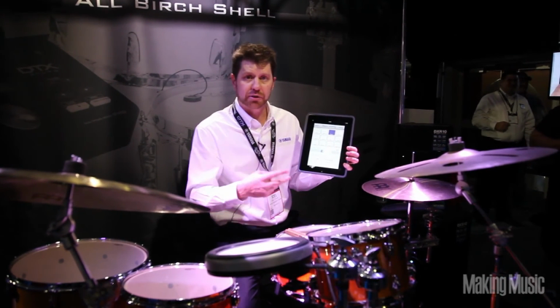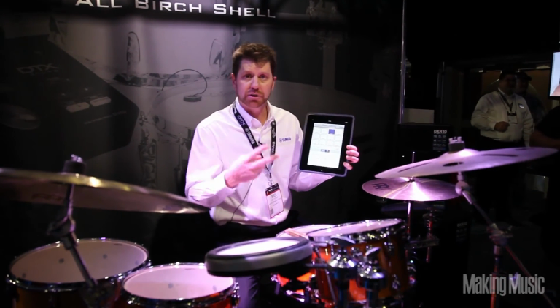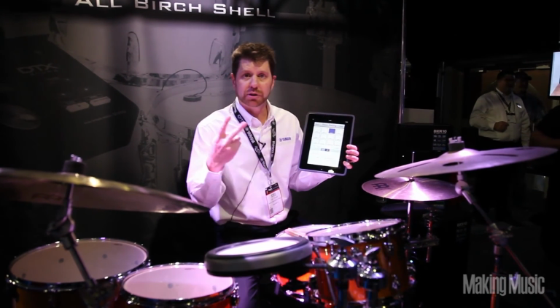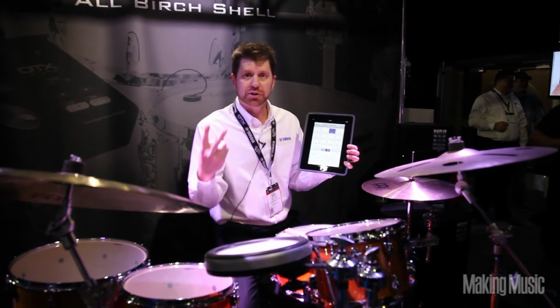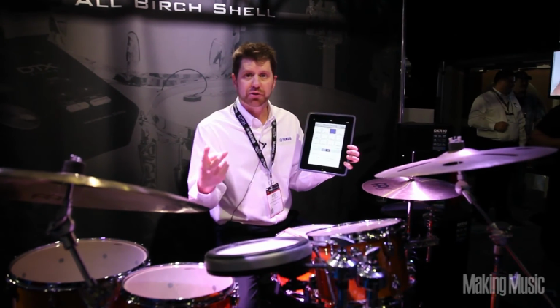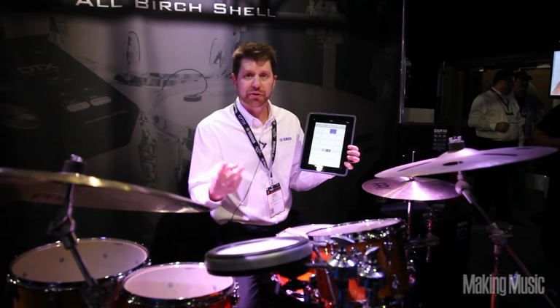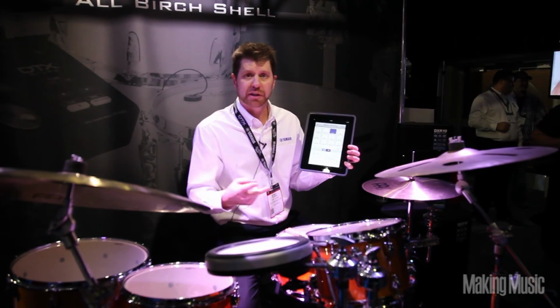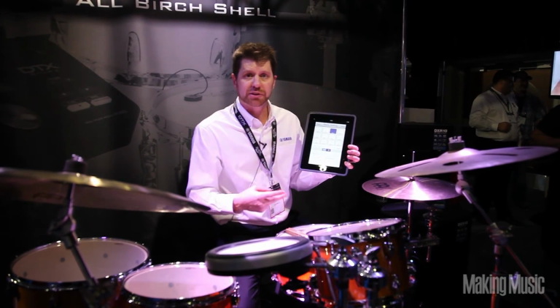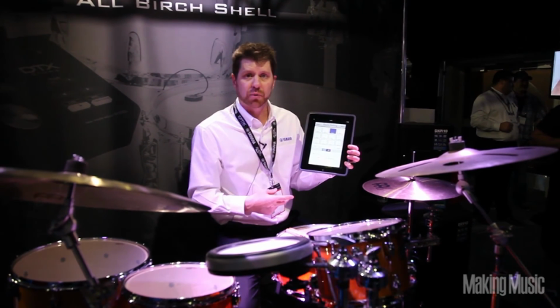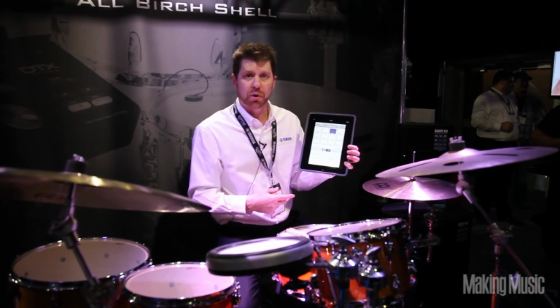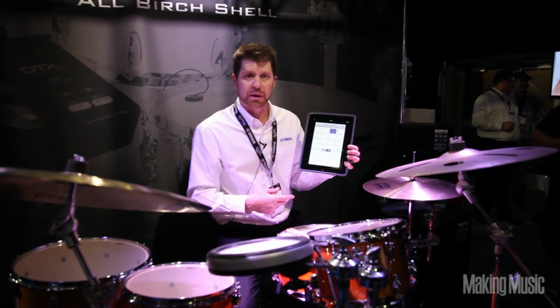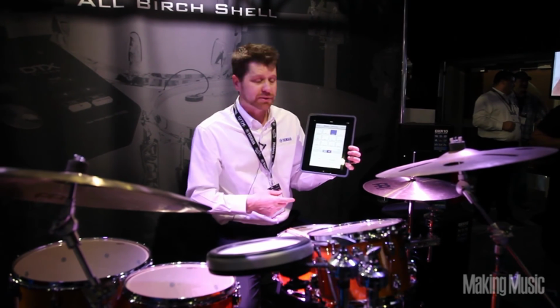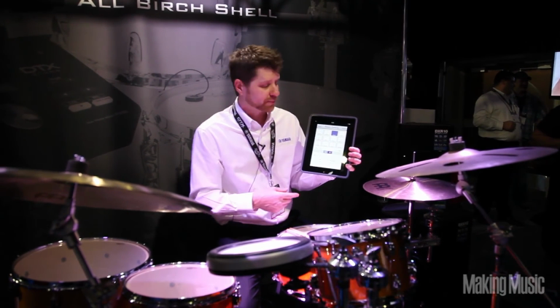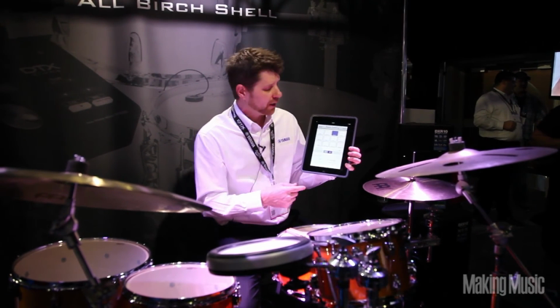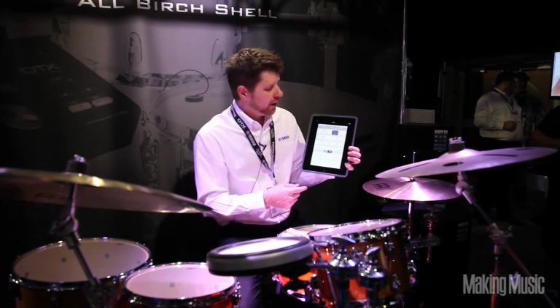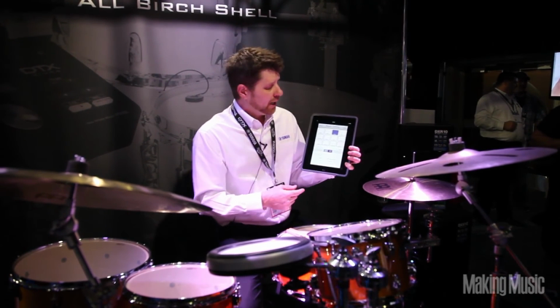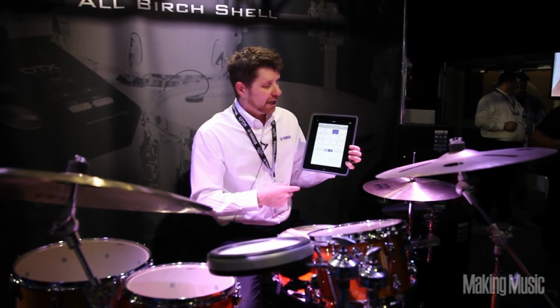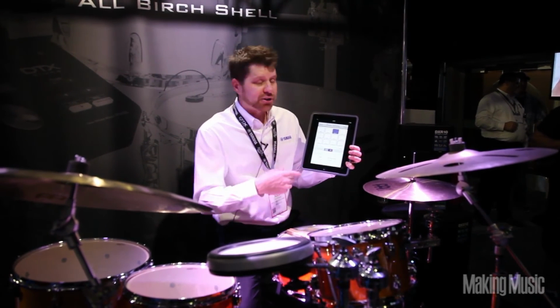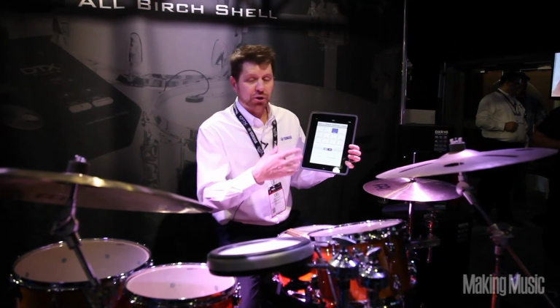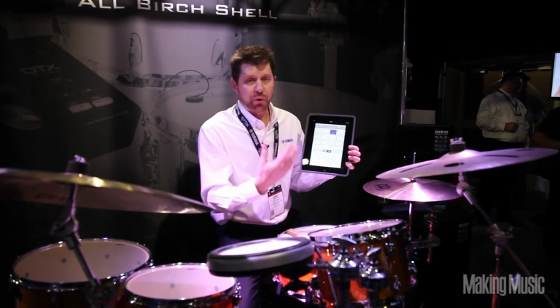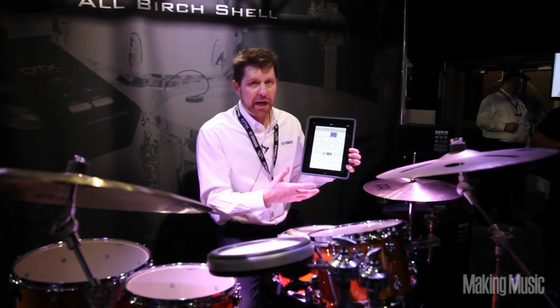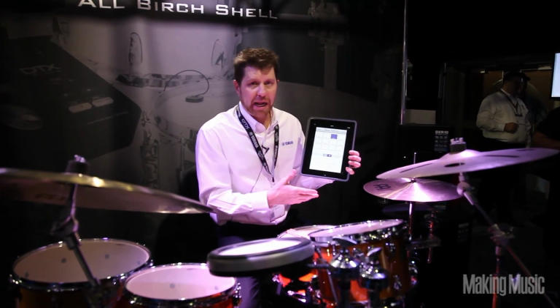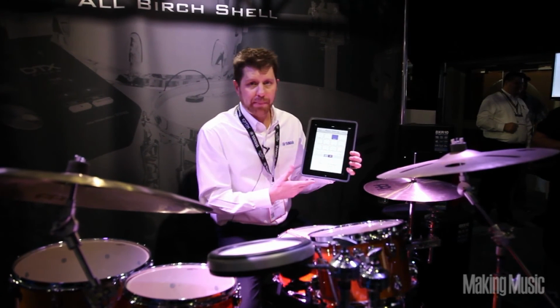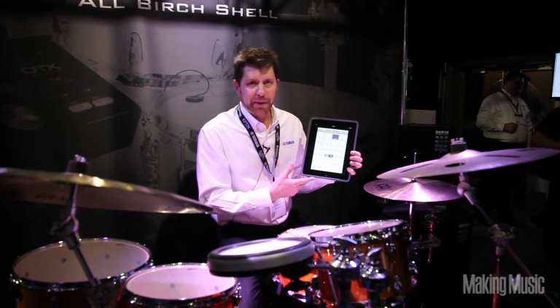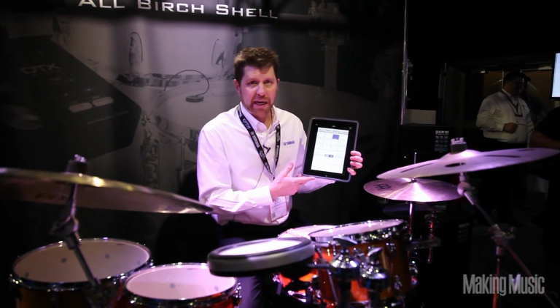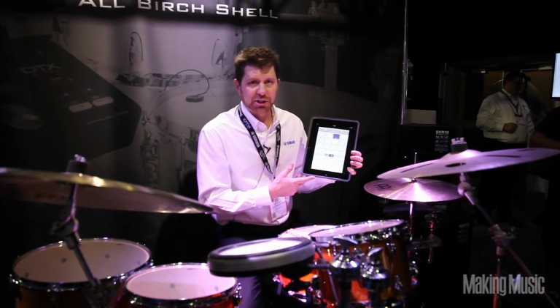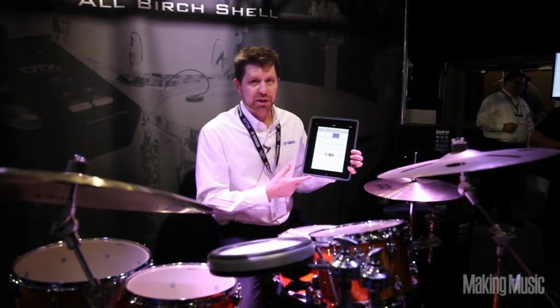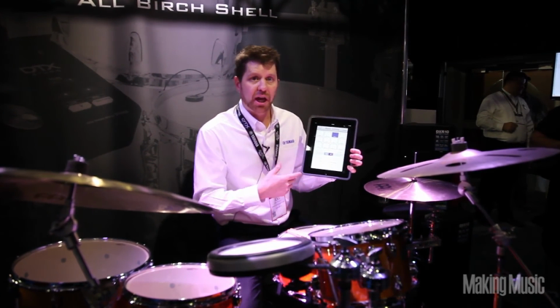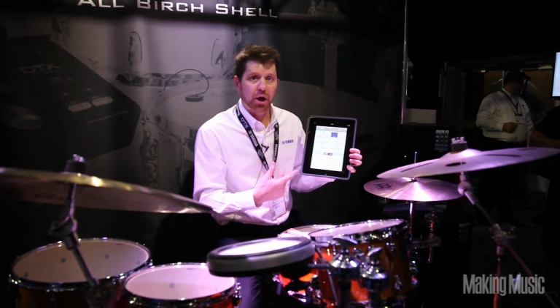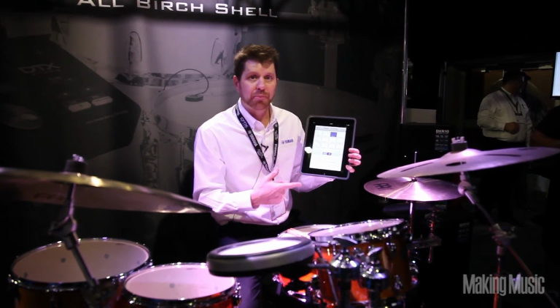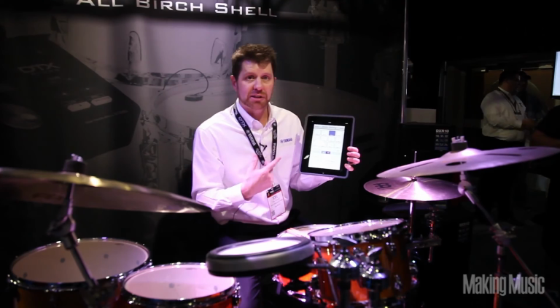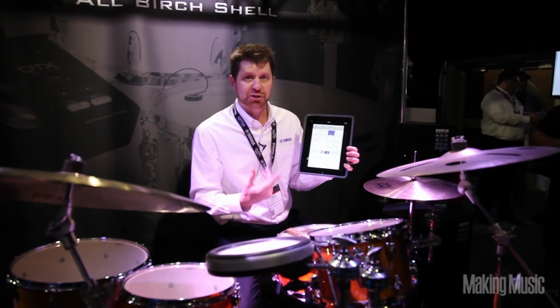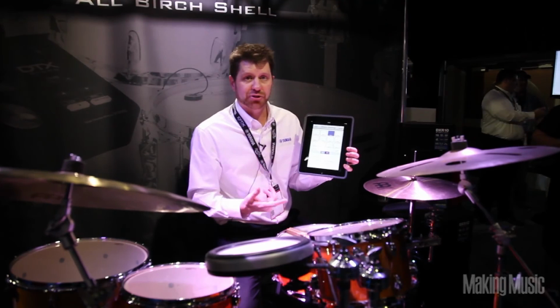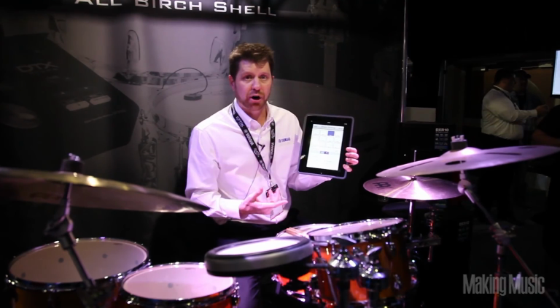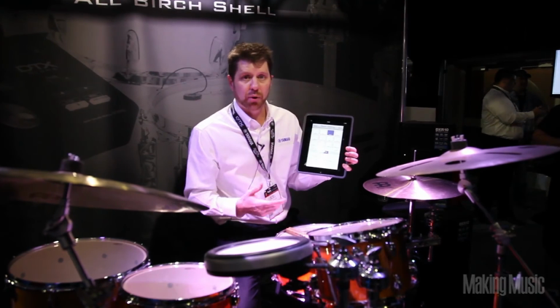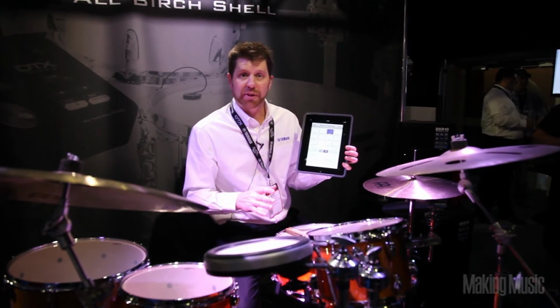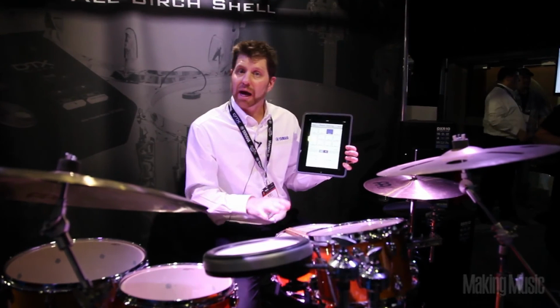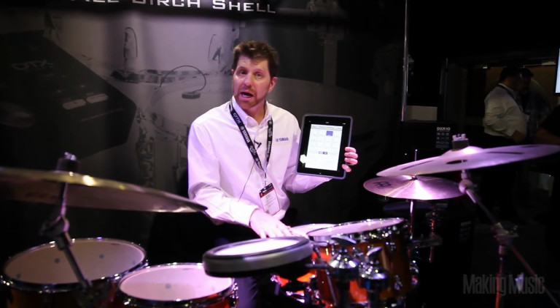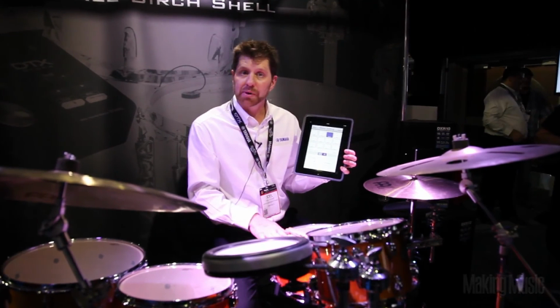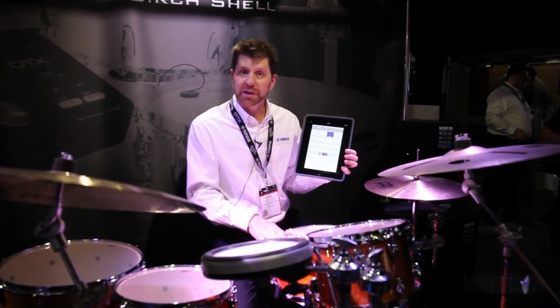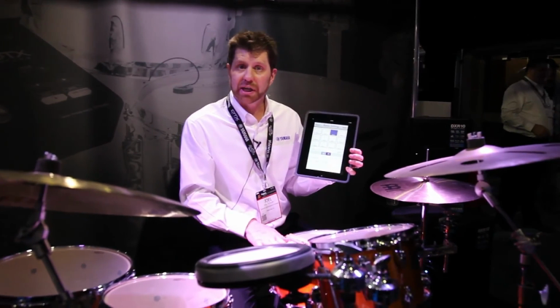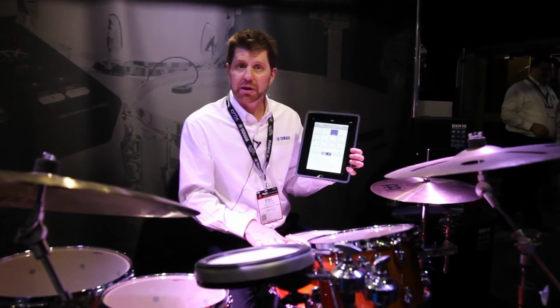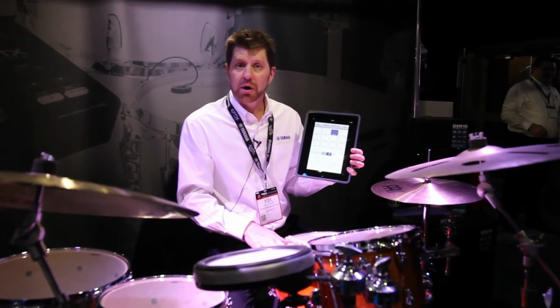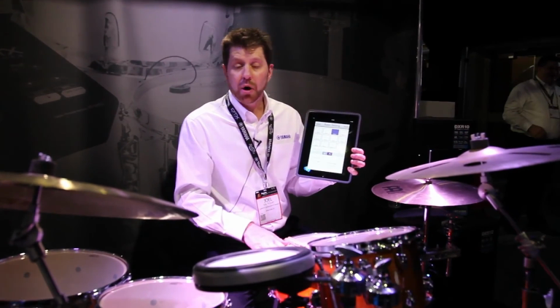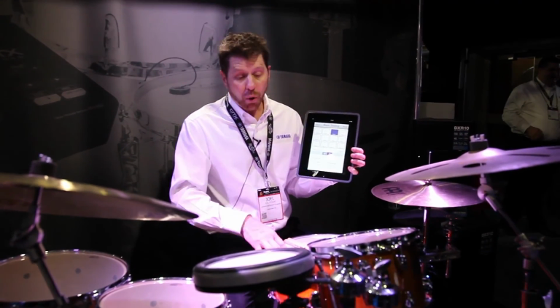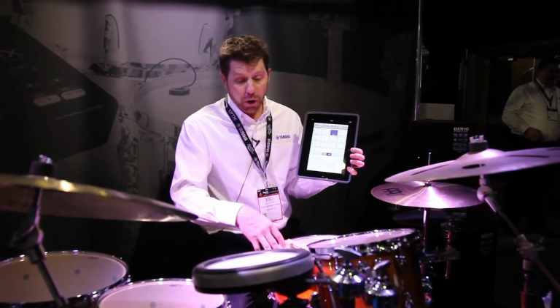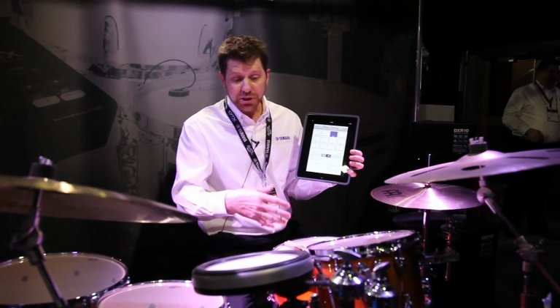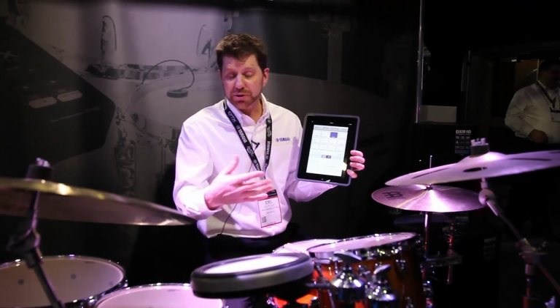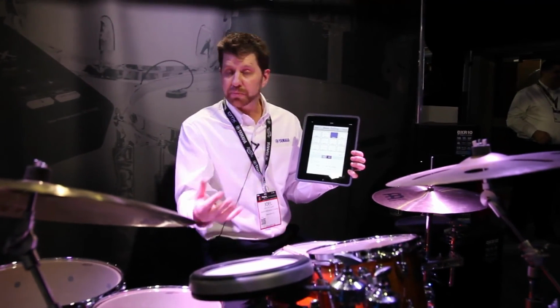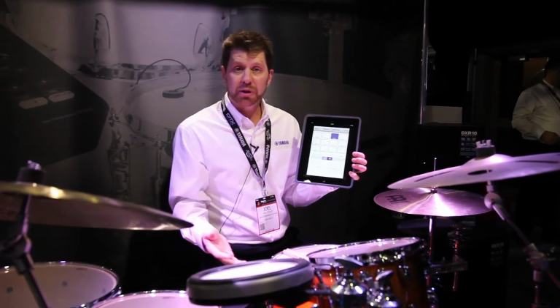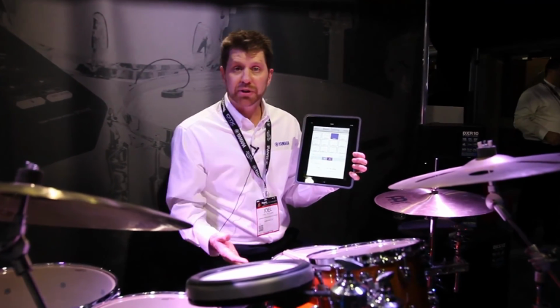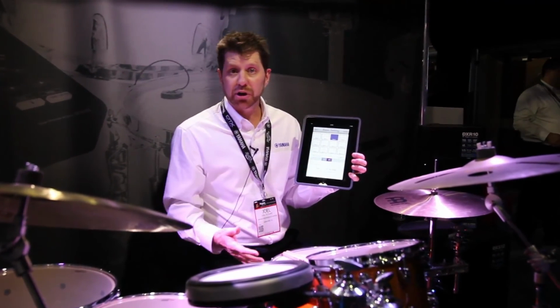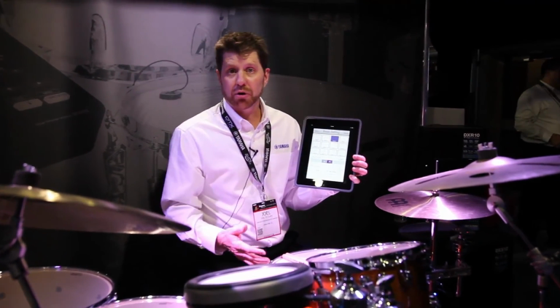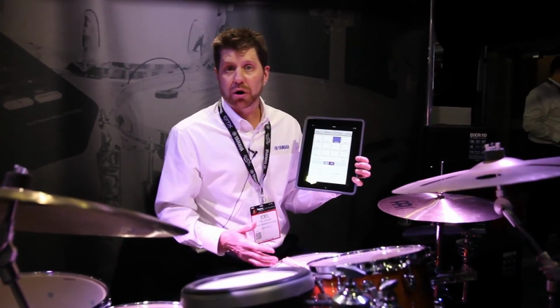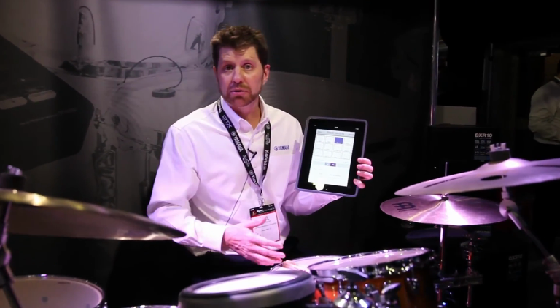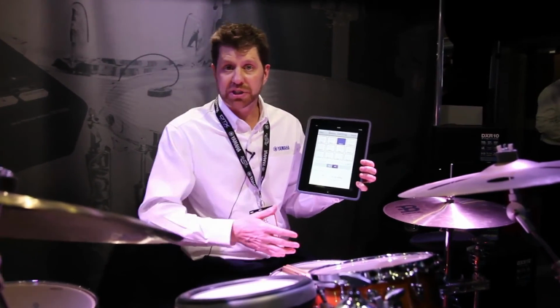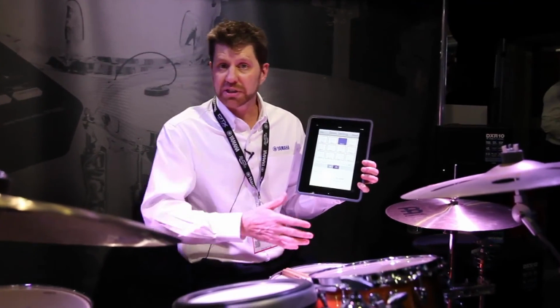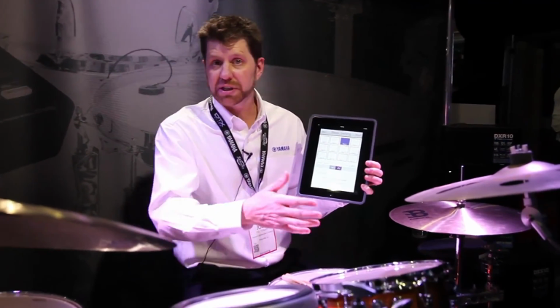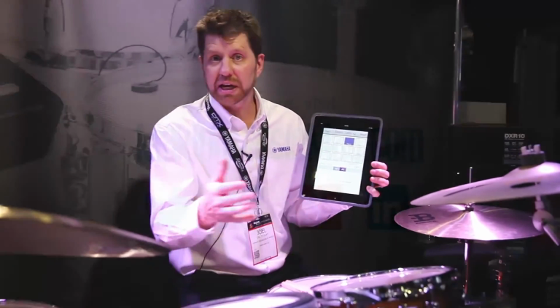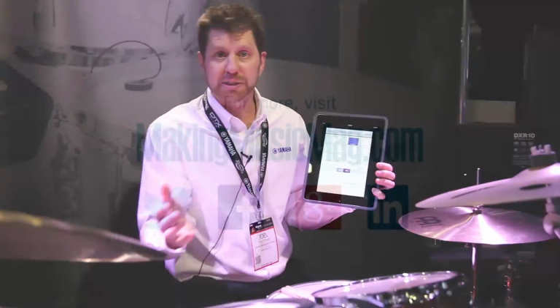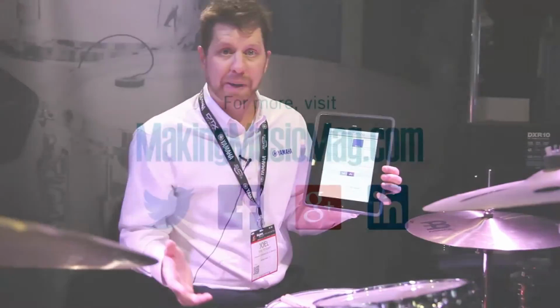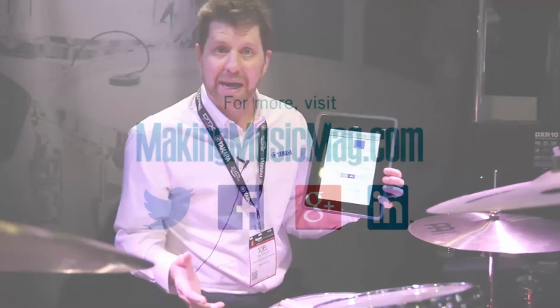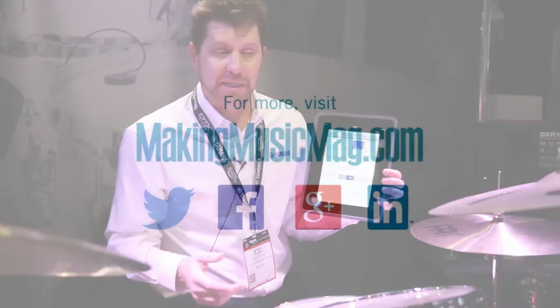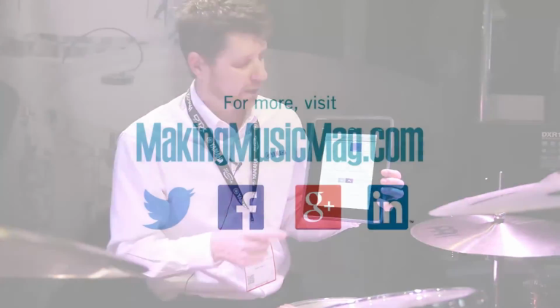So you're doing two things at once. It's a great application to help you get started with a hybrid kit or just building your own DTX pad kit.